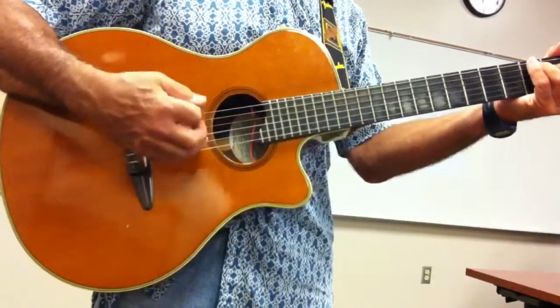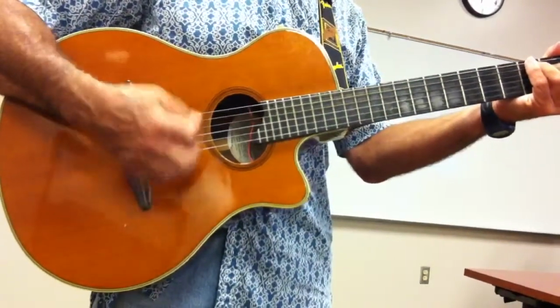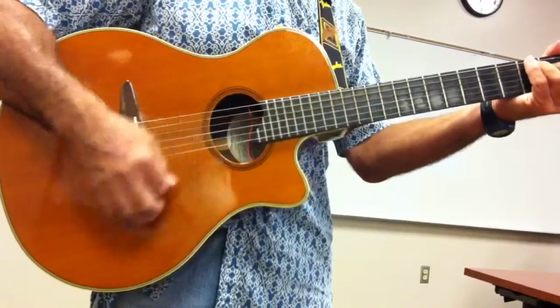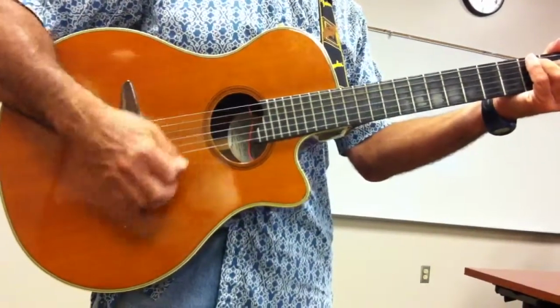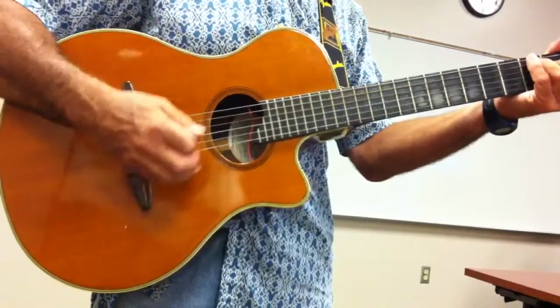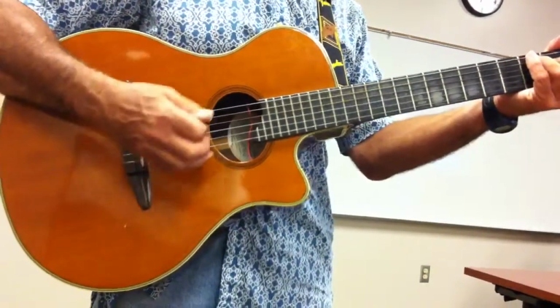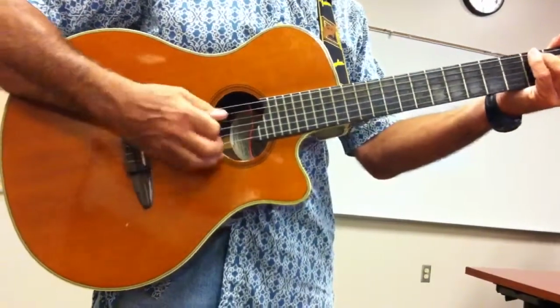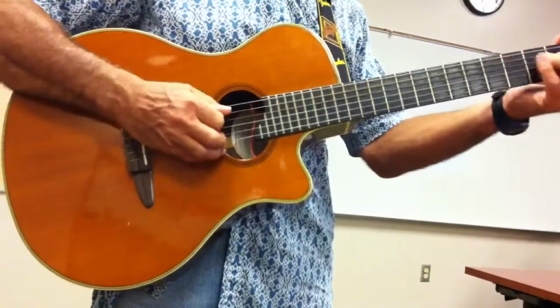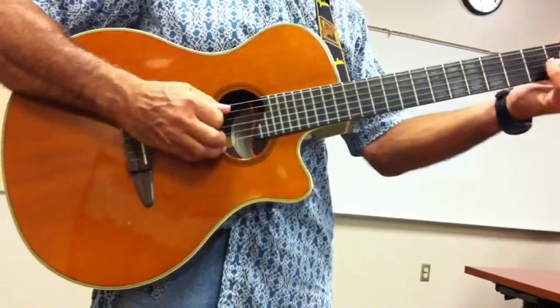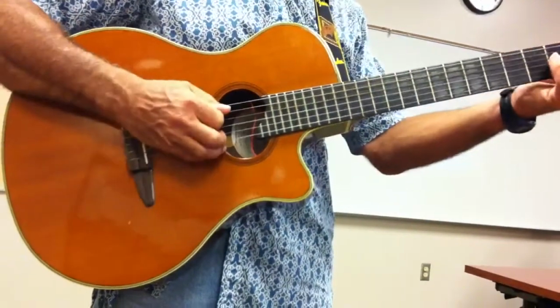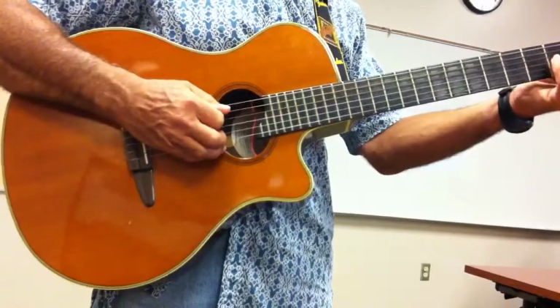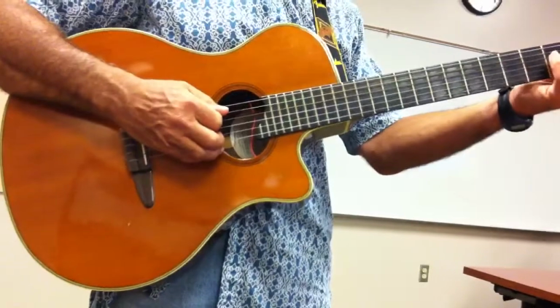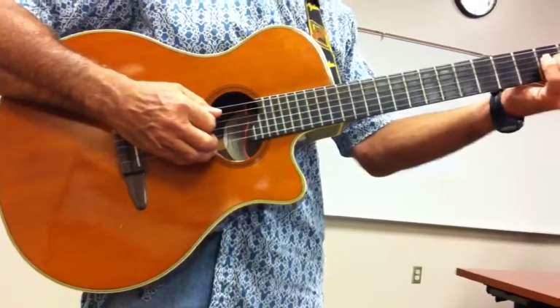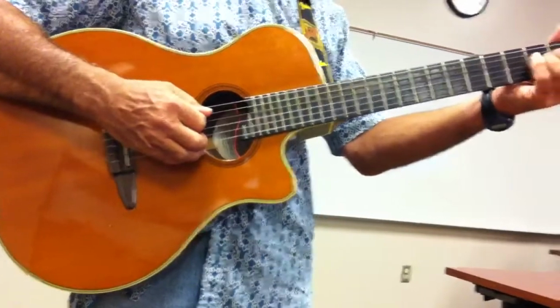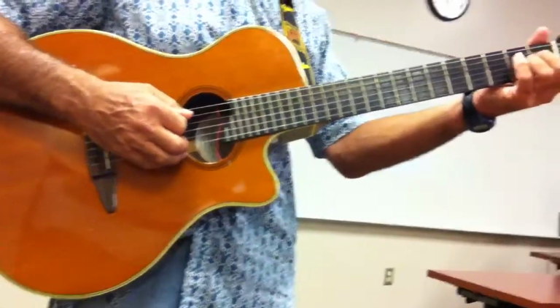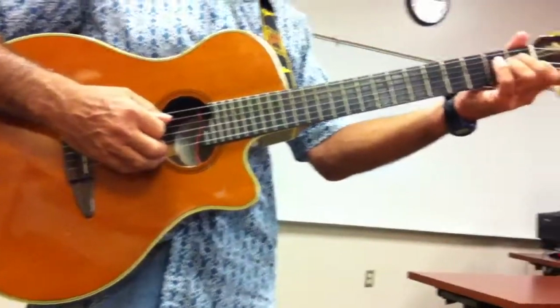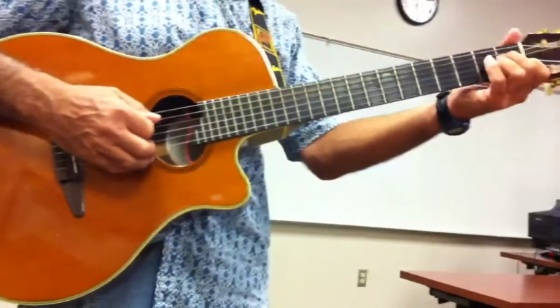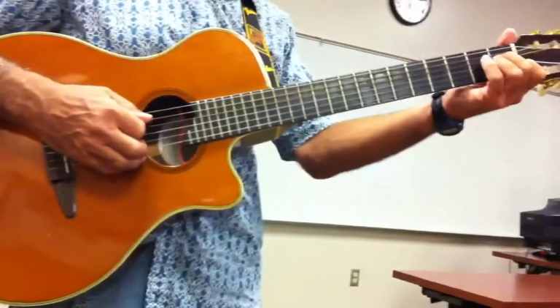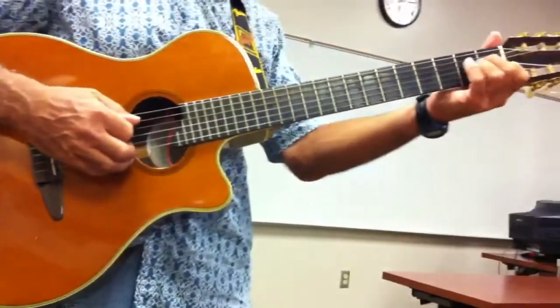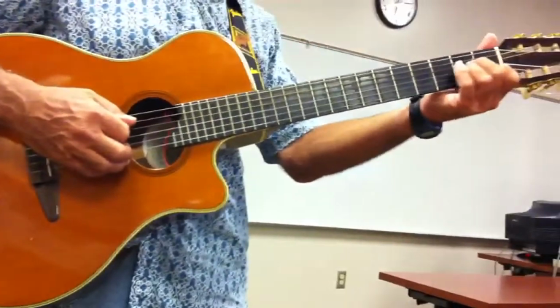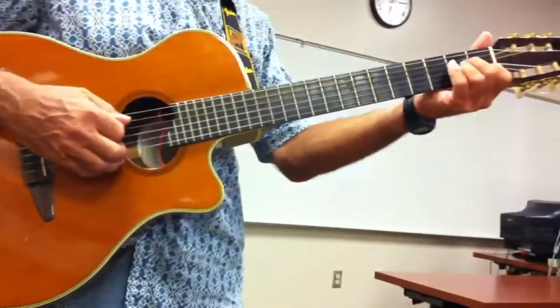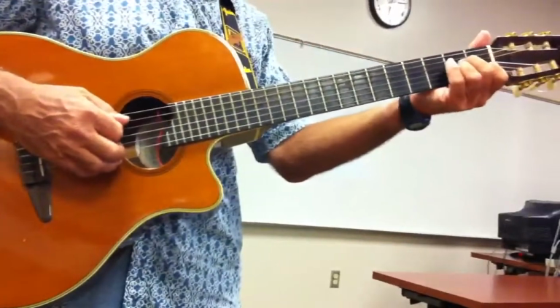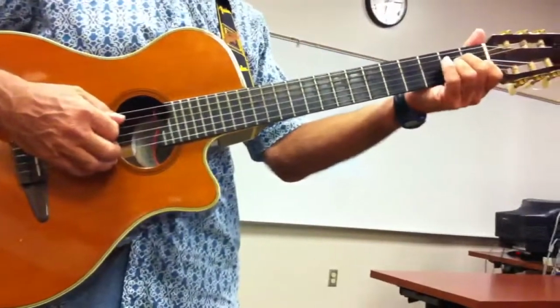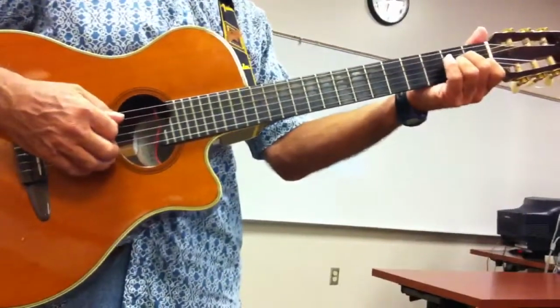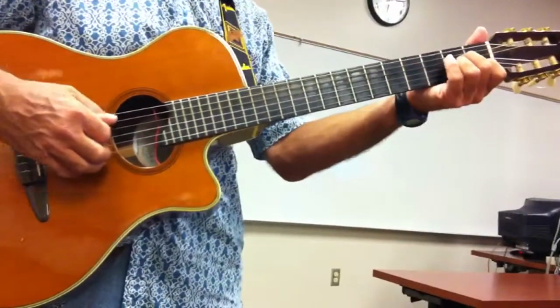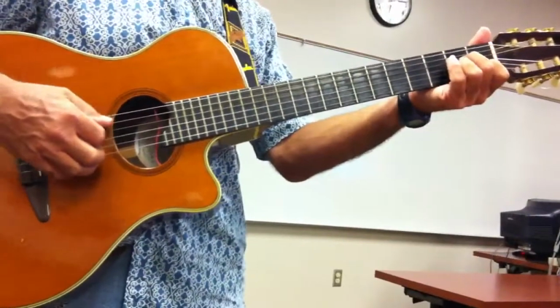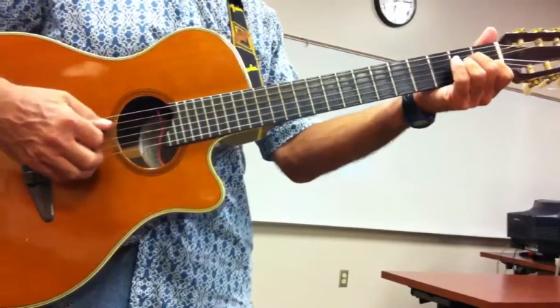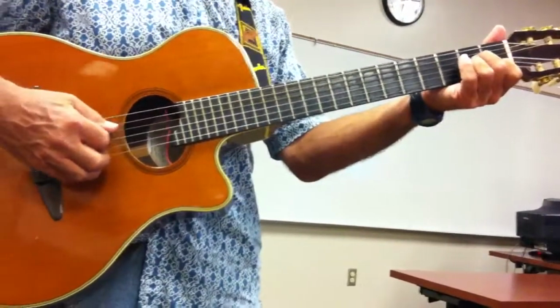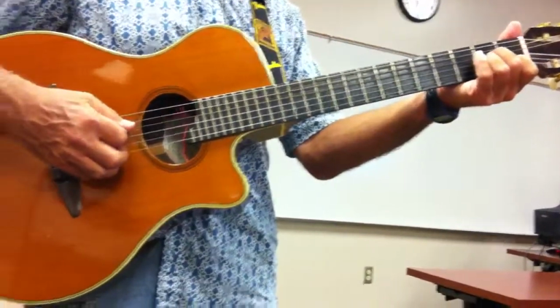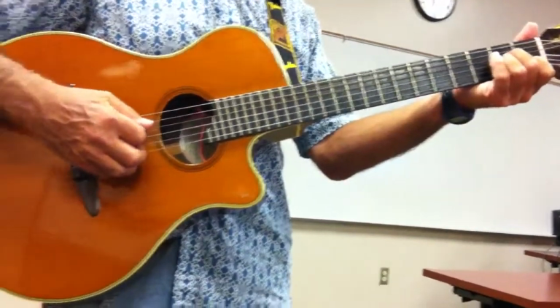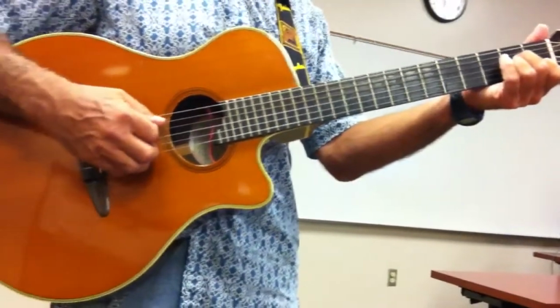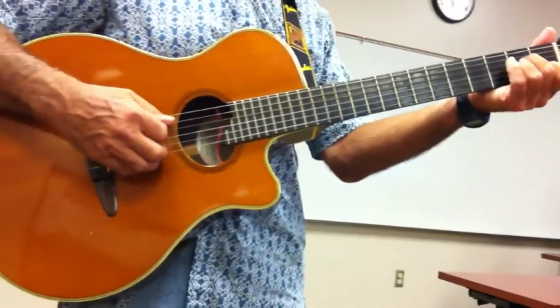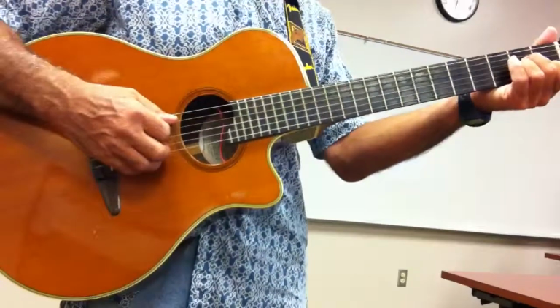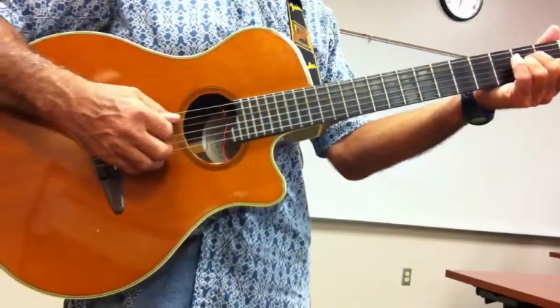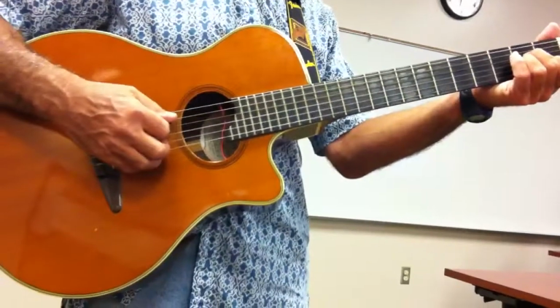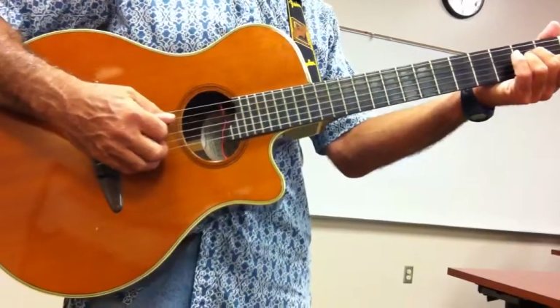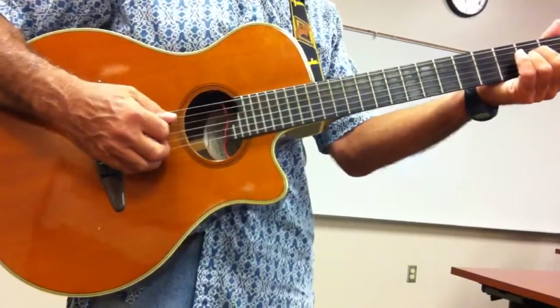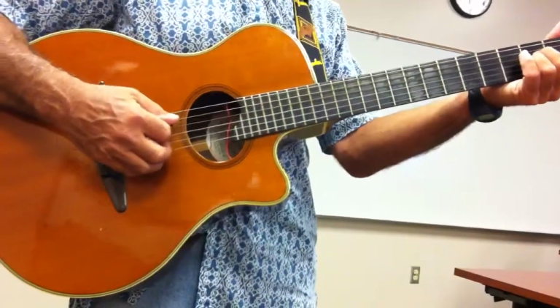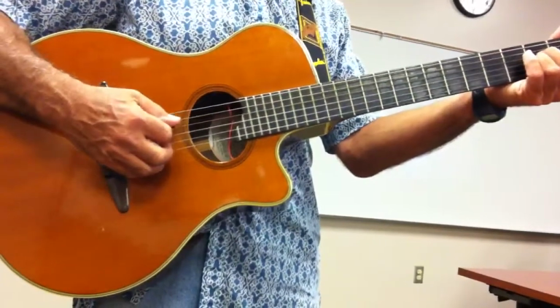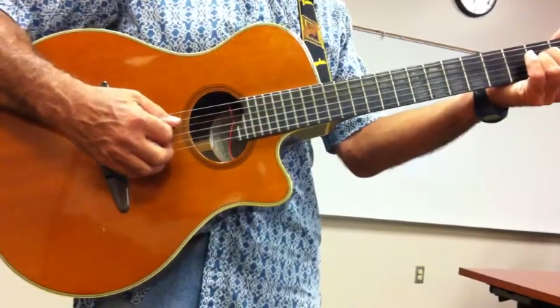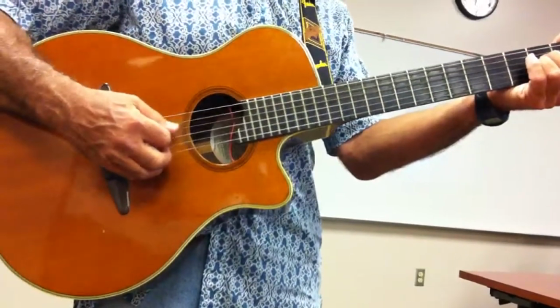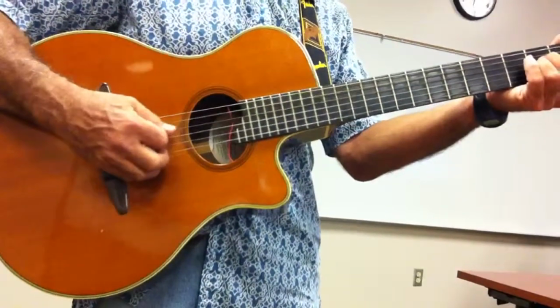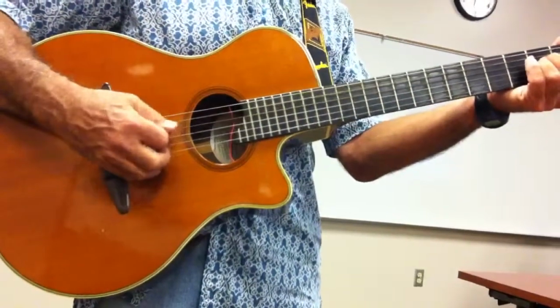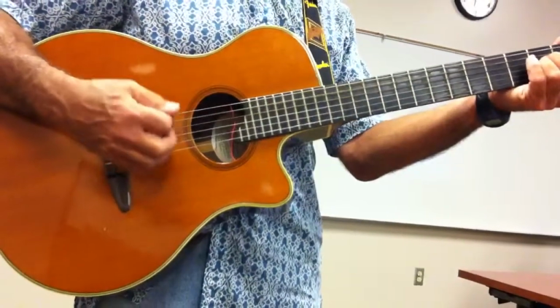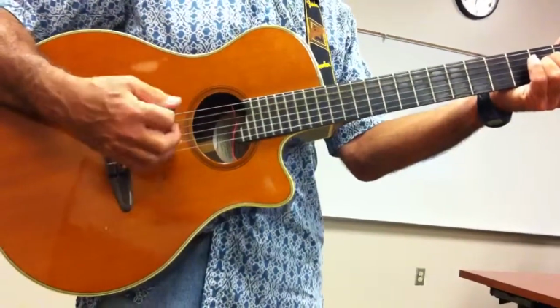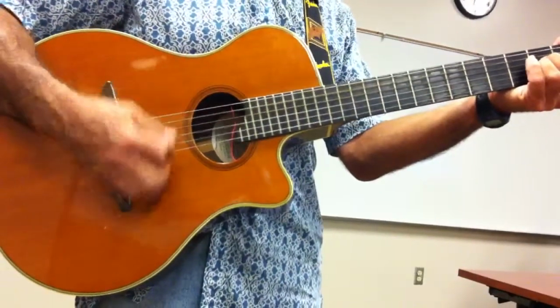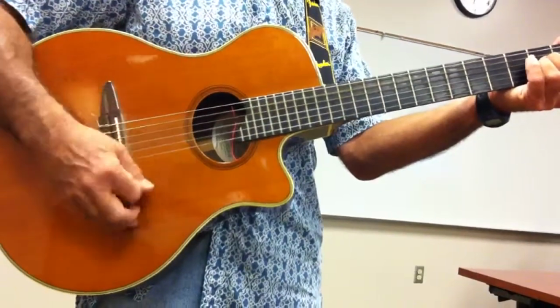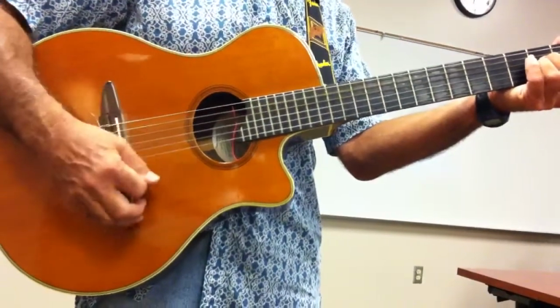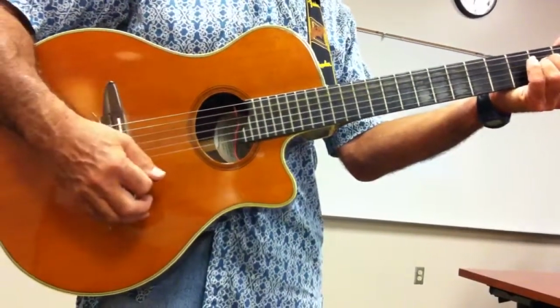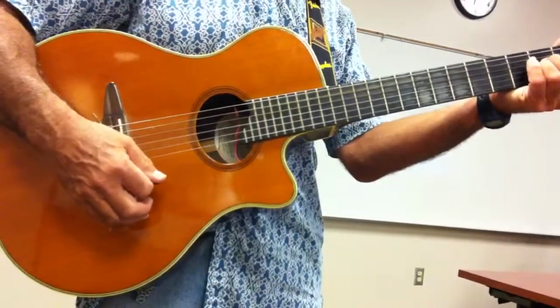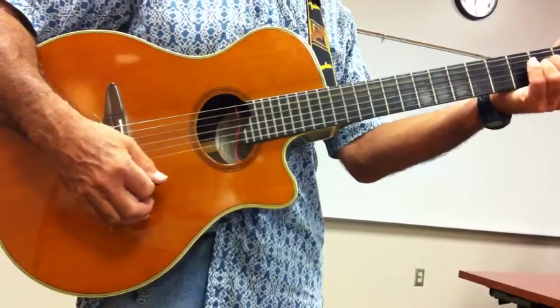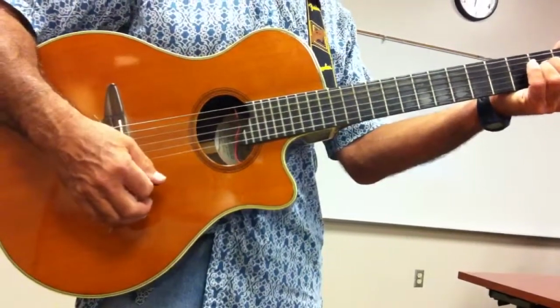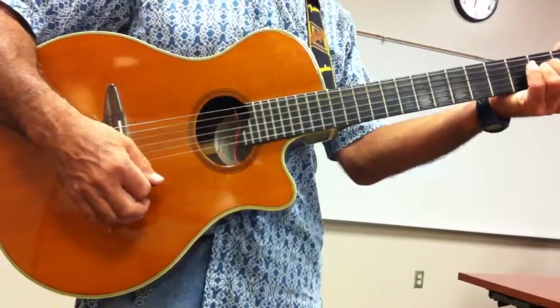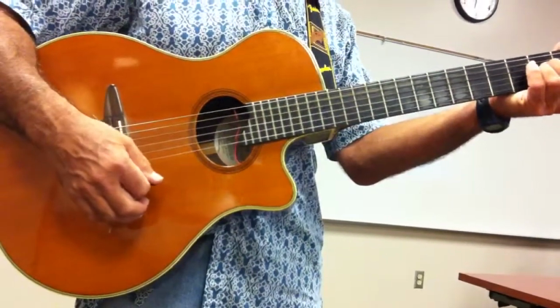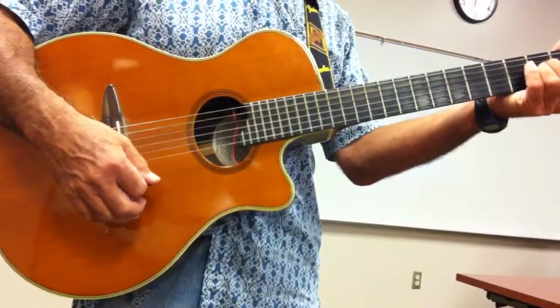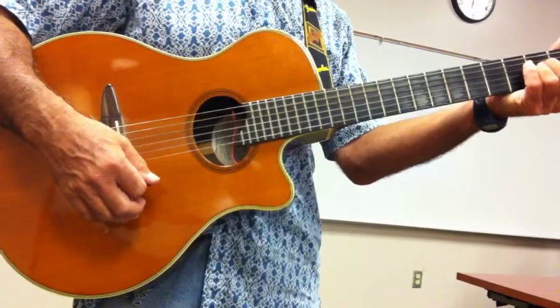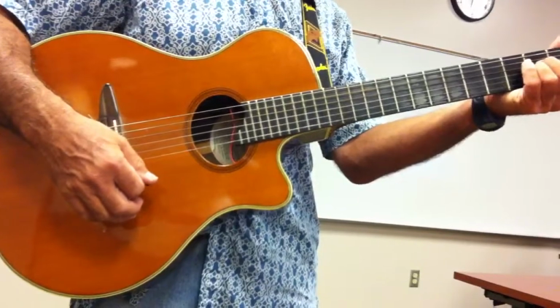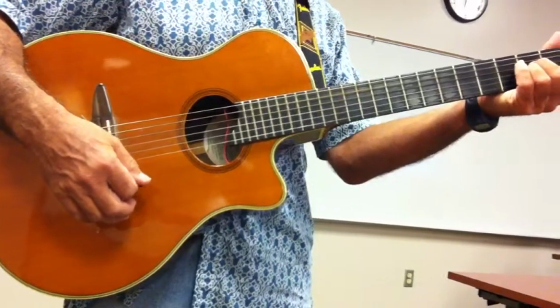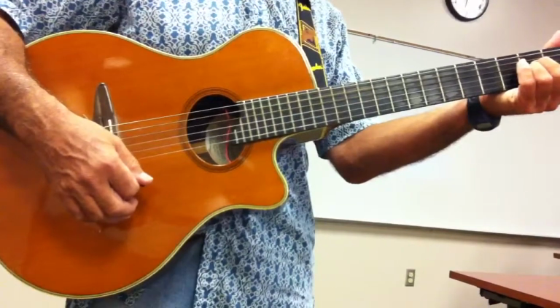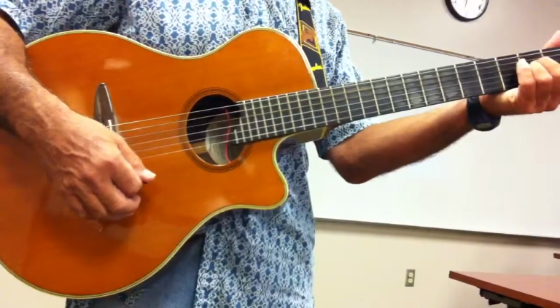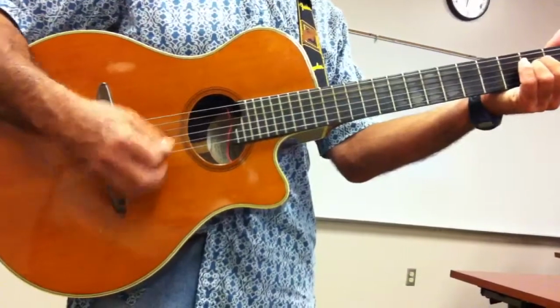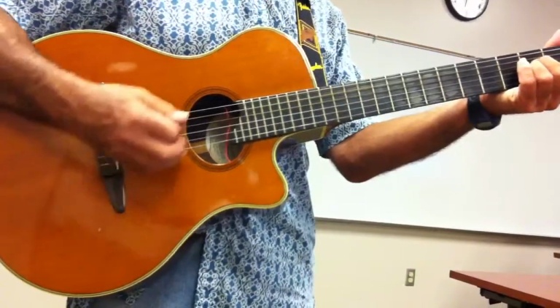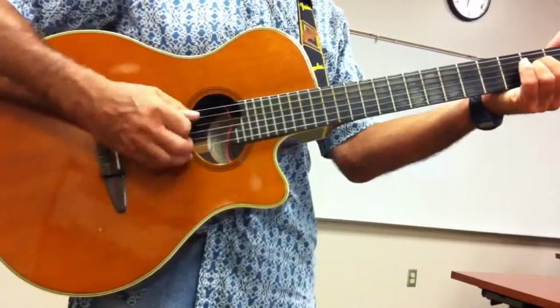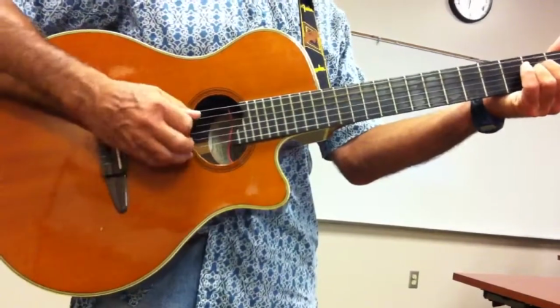Your A minor — same thing. Just change your hand. Plucking string 5, and then strum 4, 3, 2, 1.